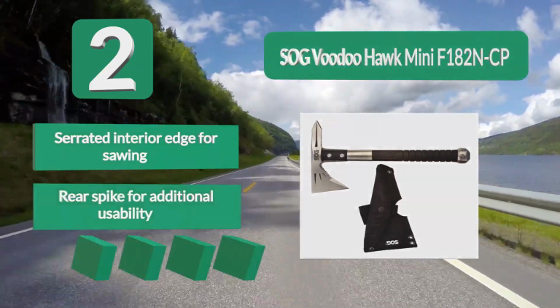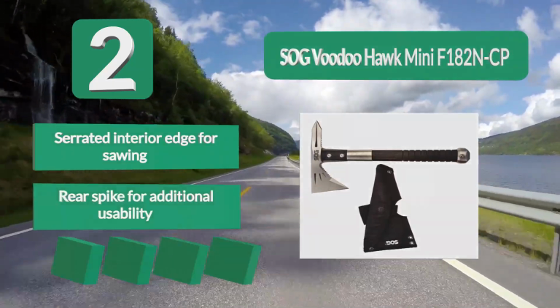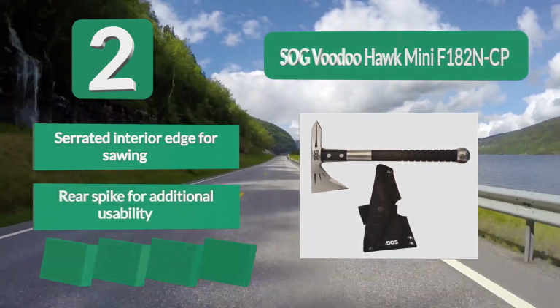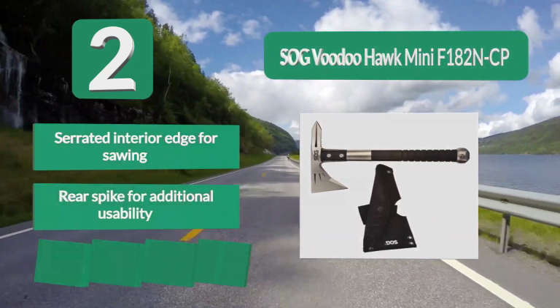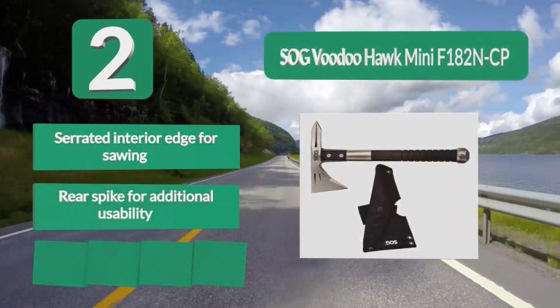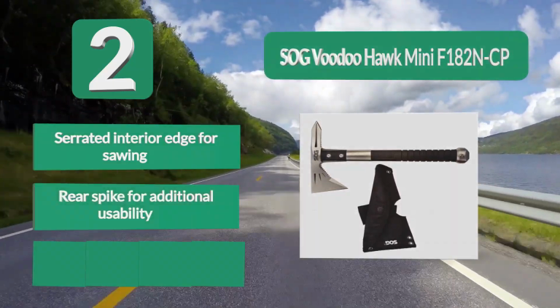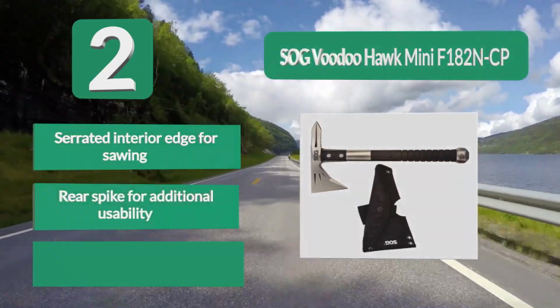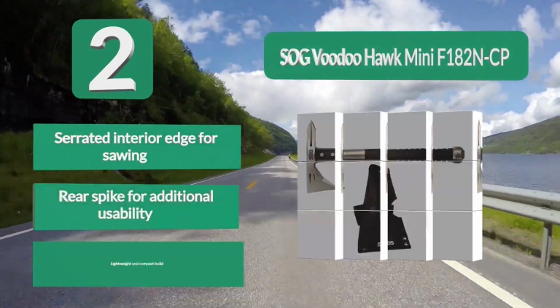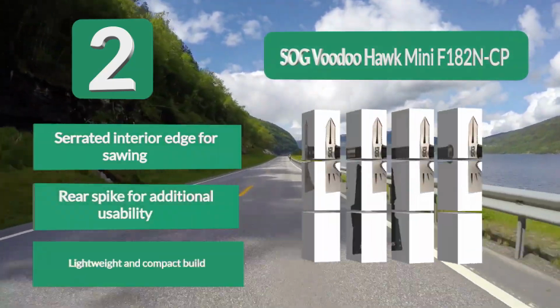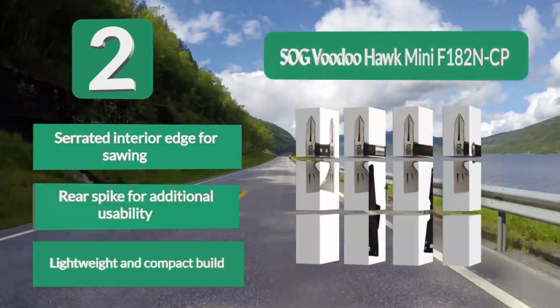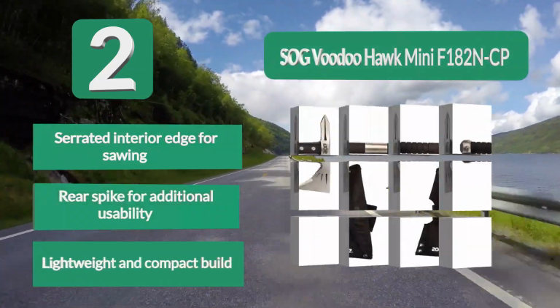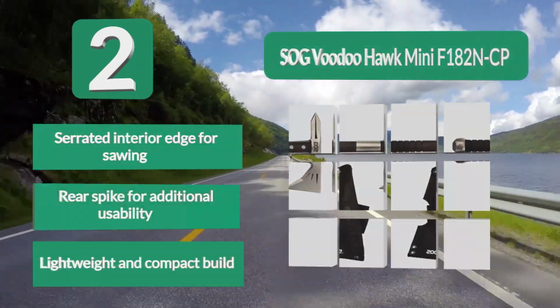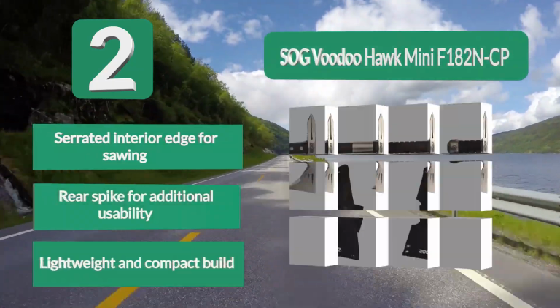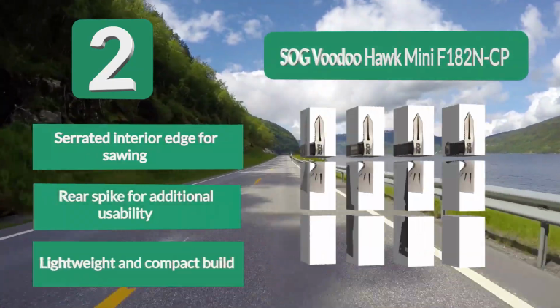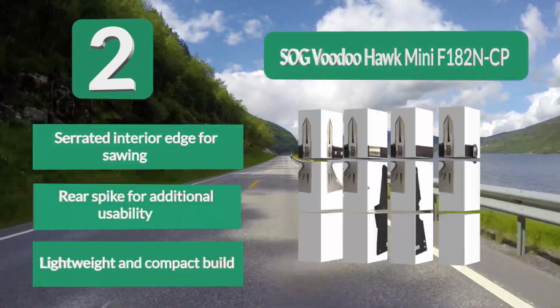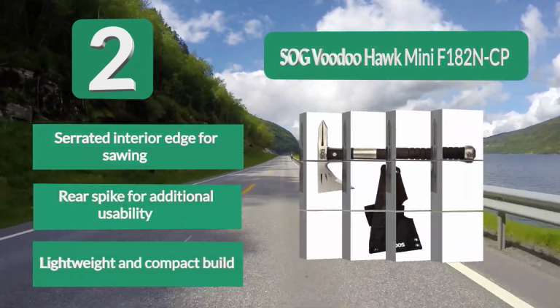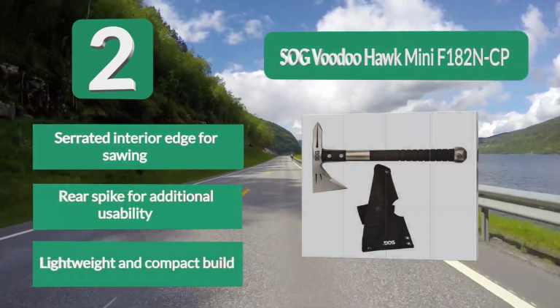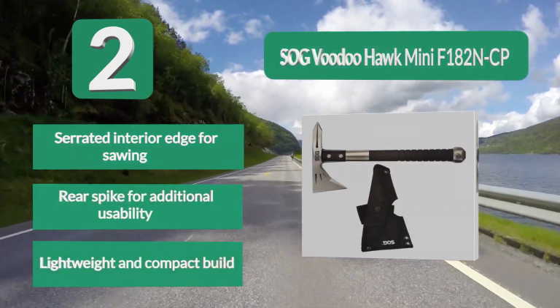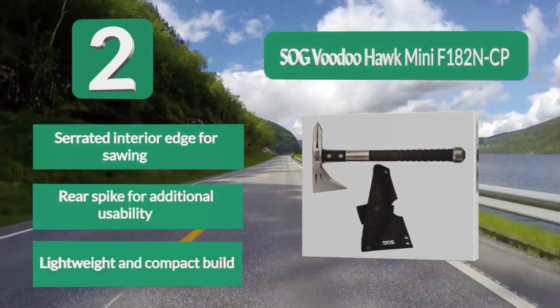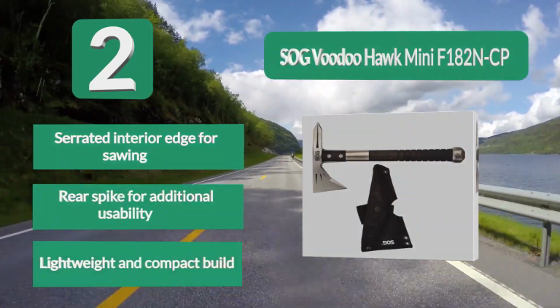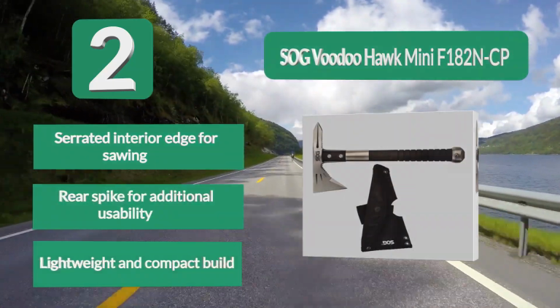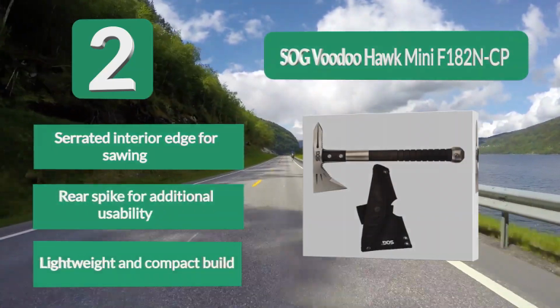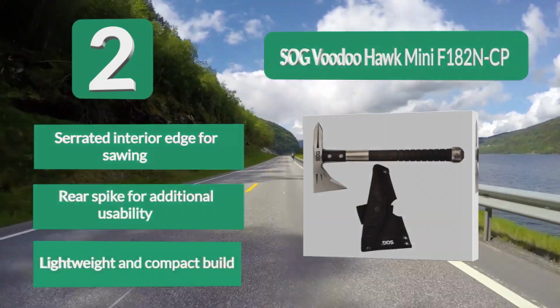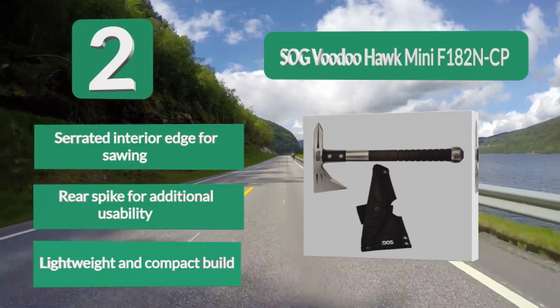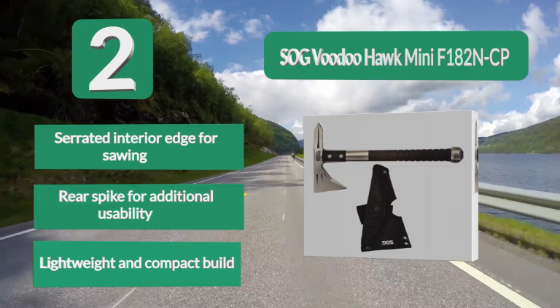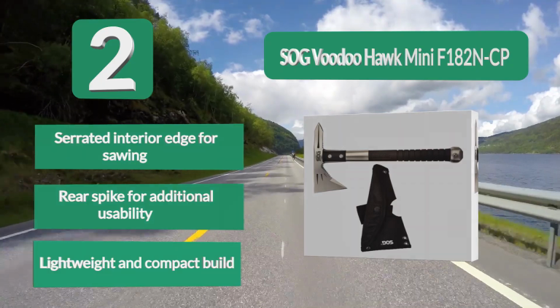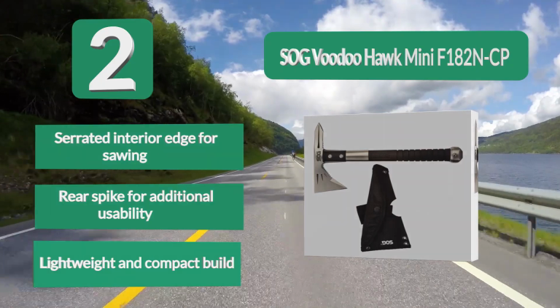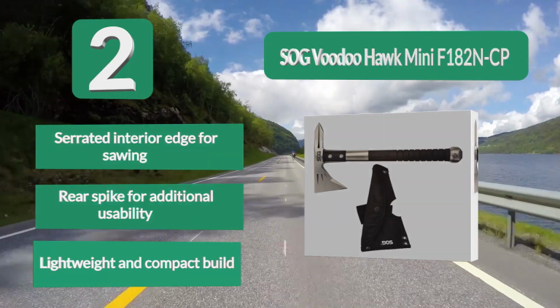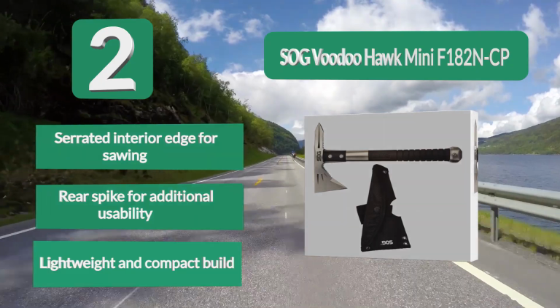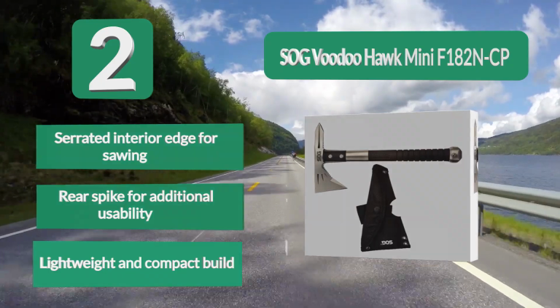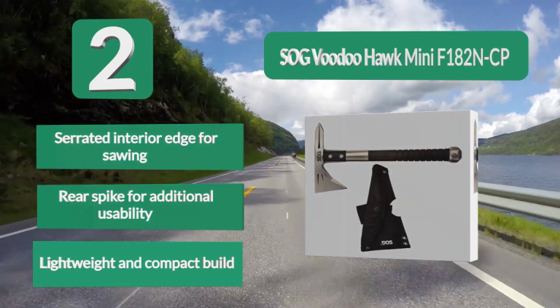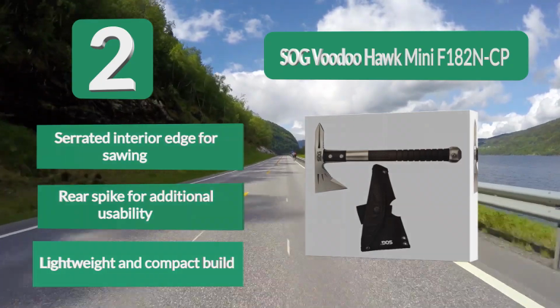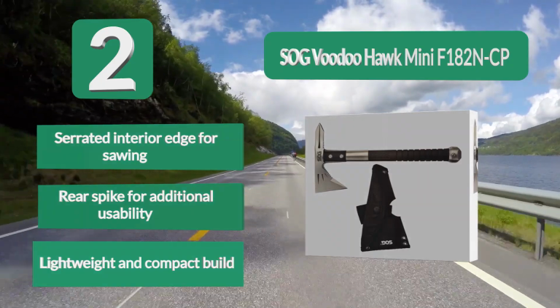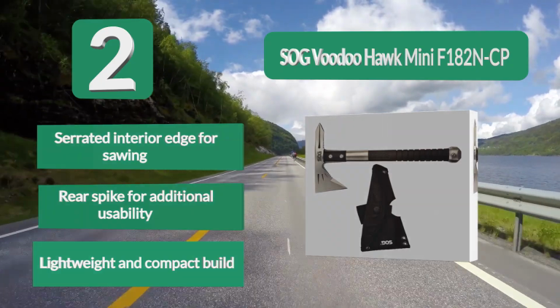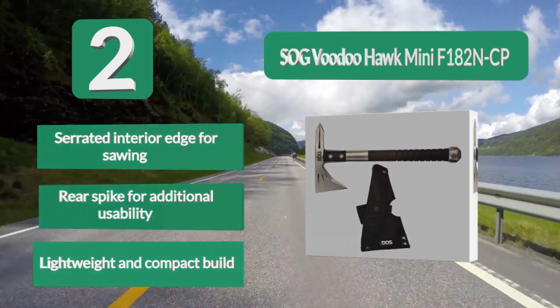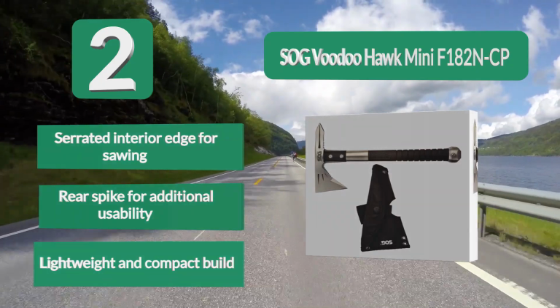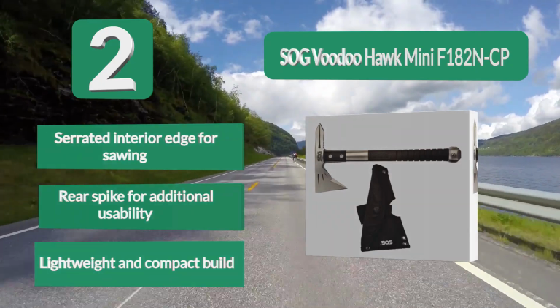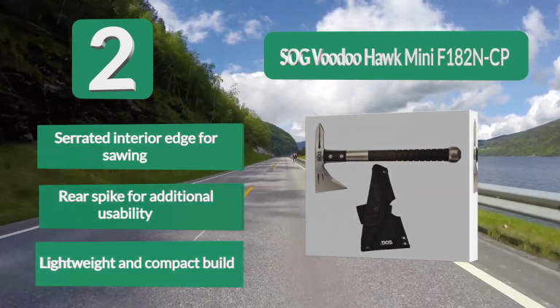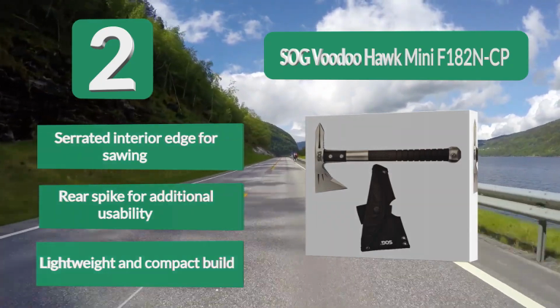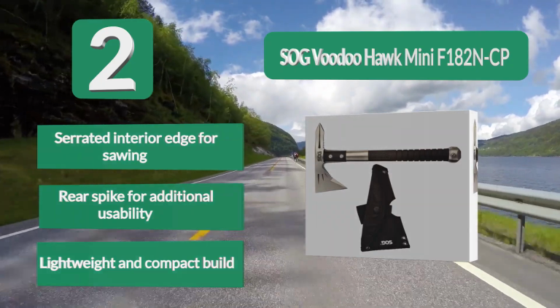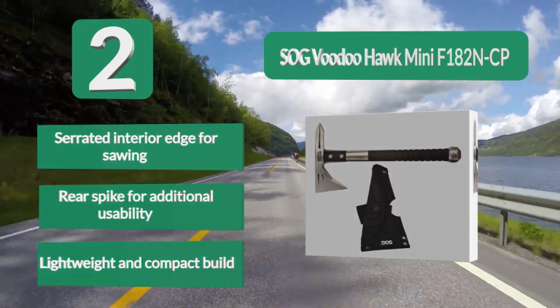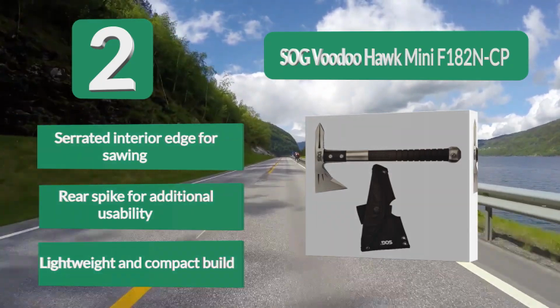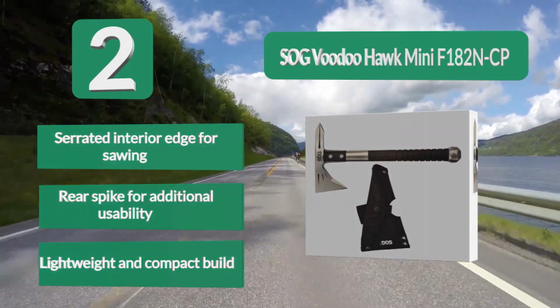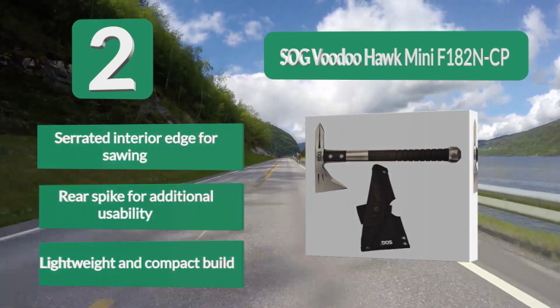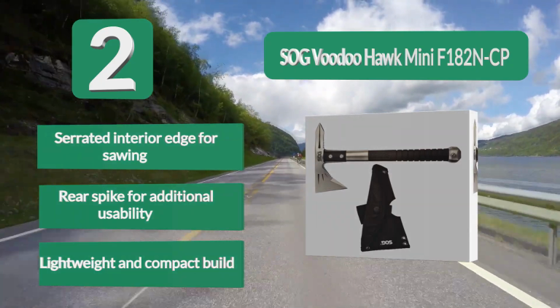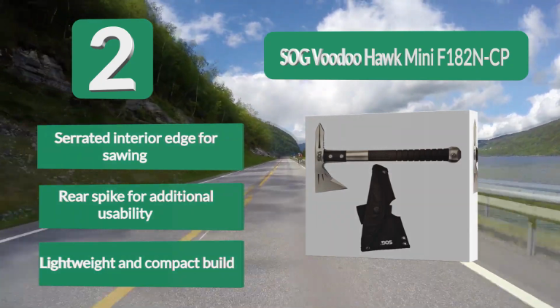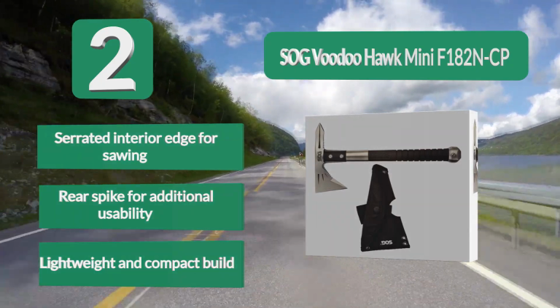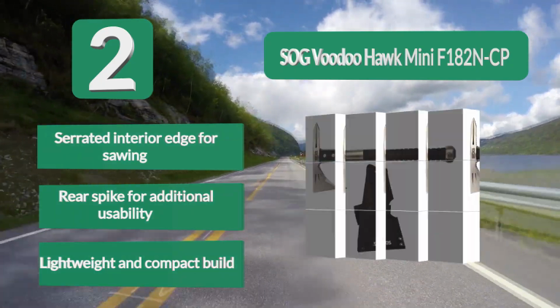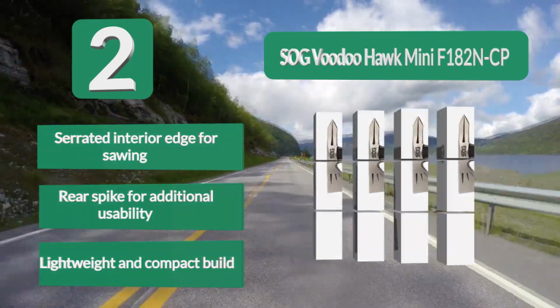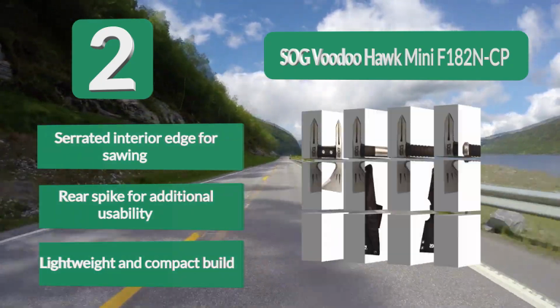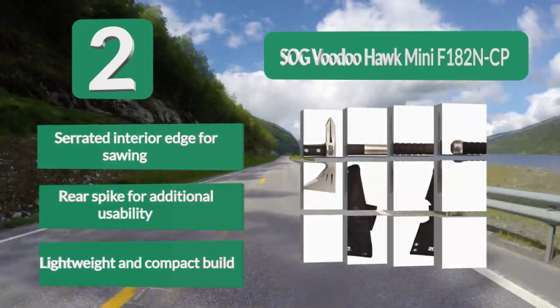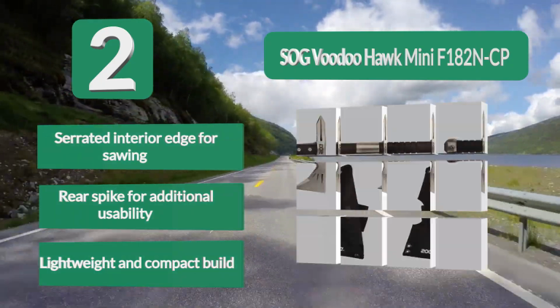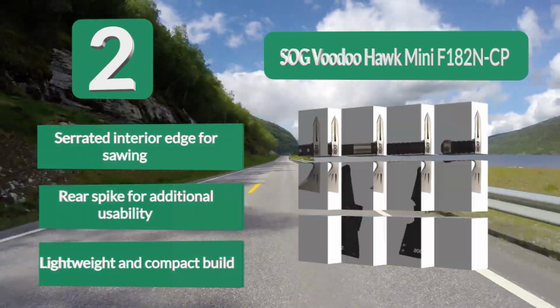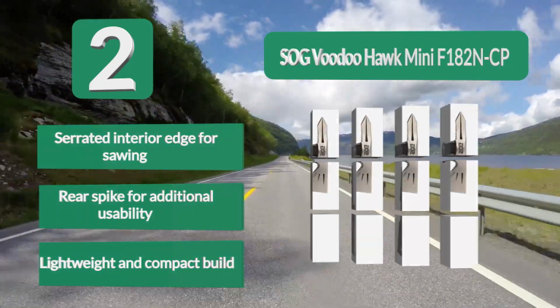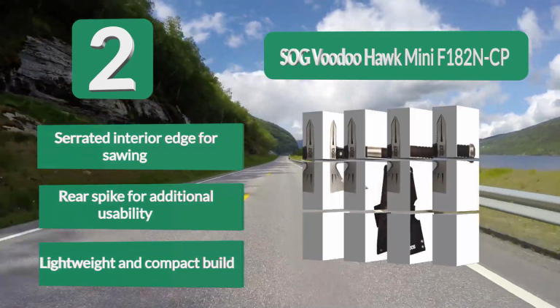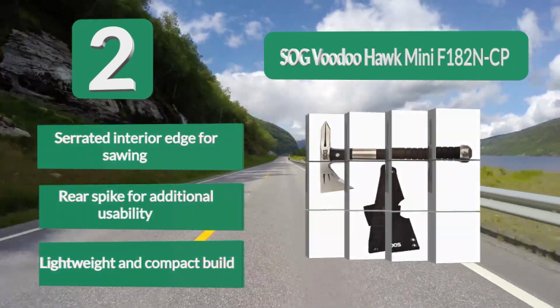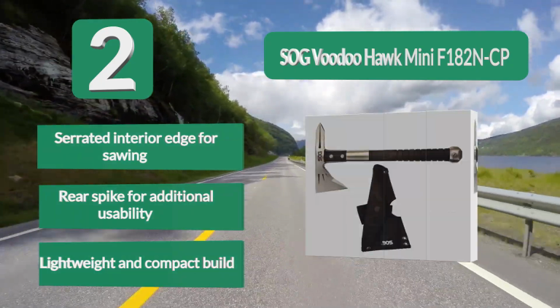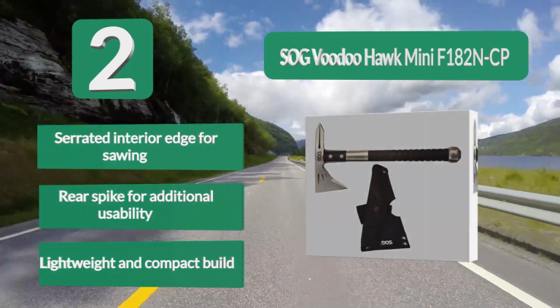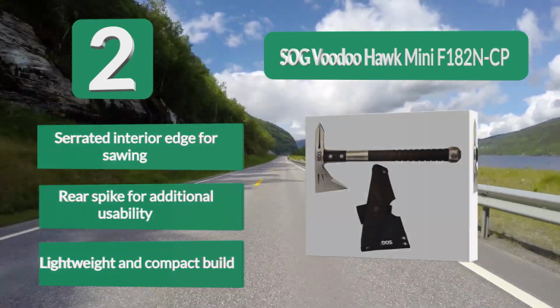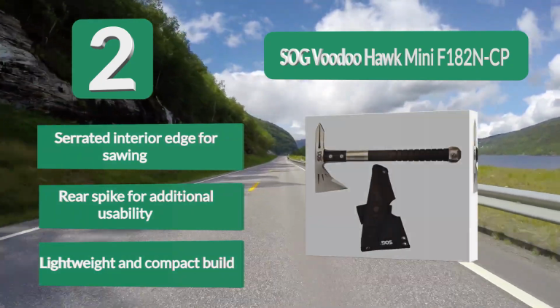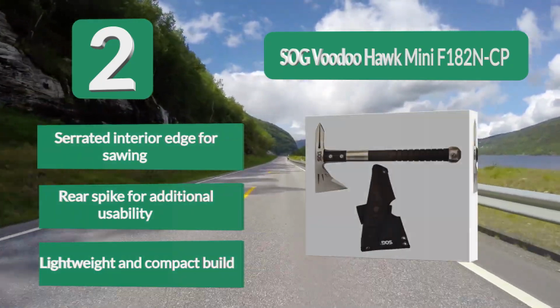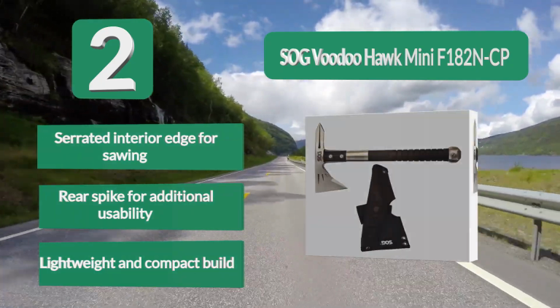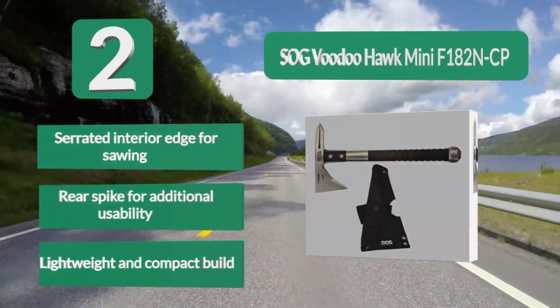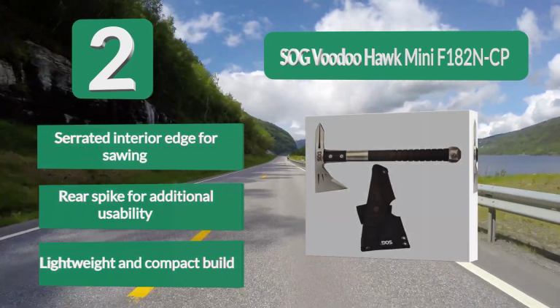Key features include a serrated interior edge for sawing, a rear spike for additional usability, and a lightweight and compact build.